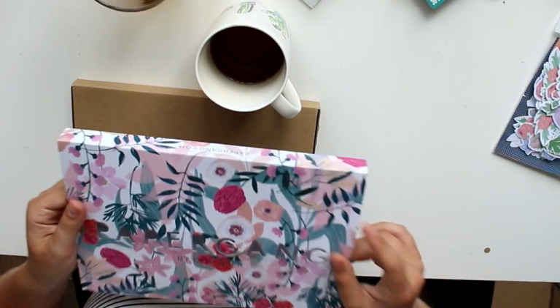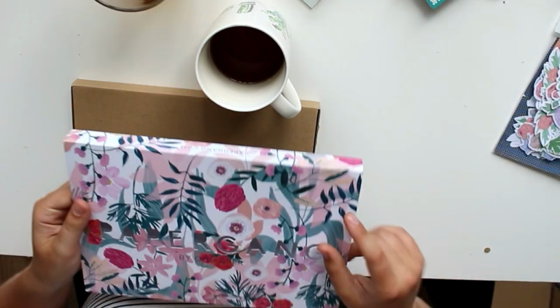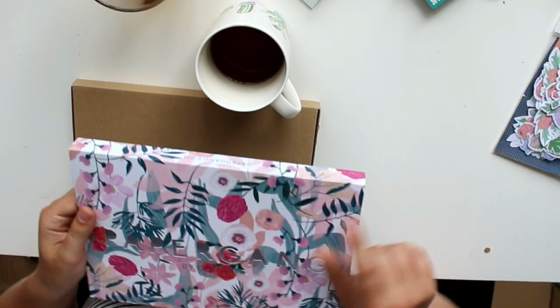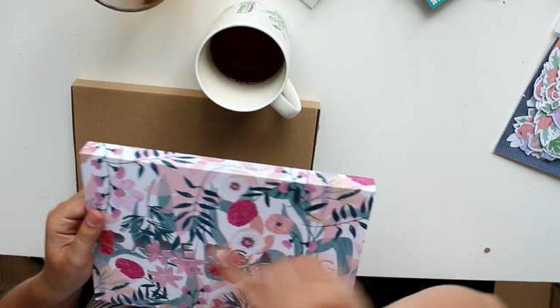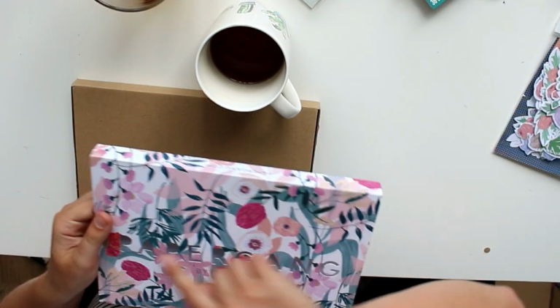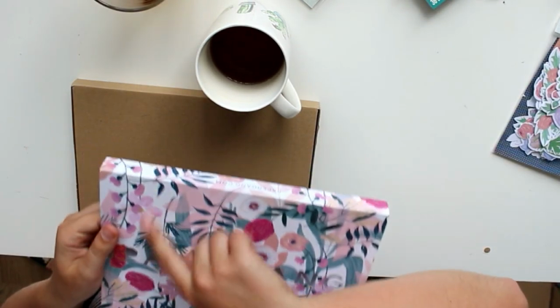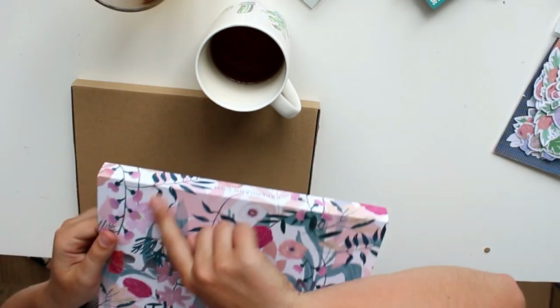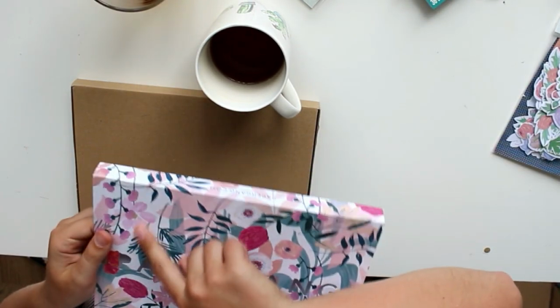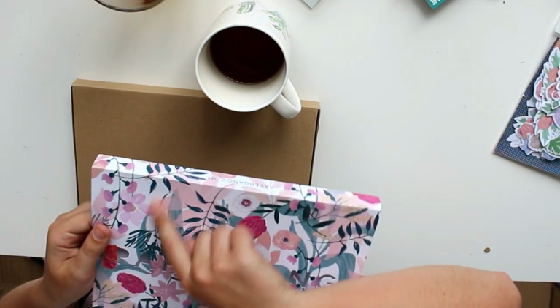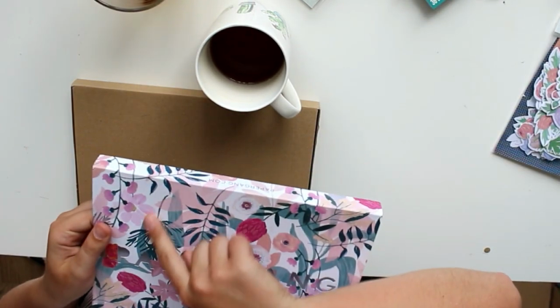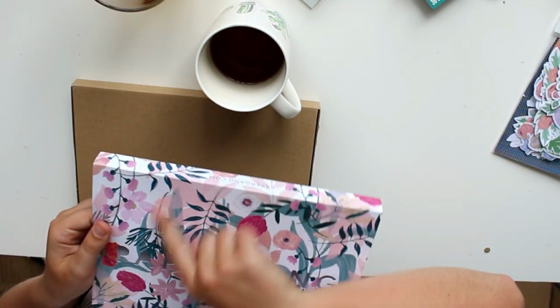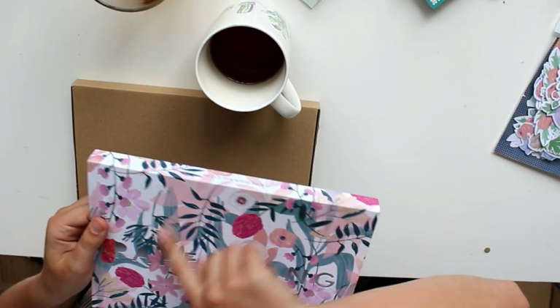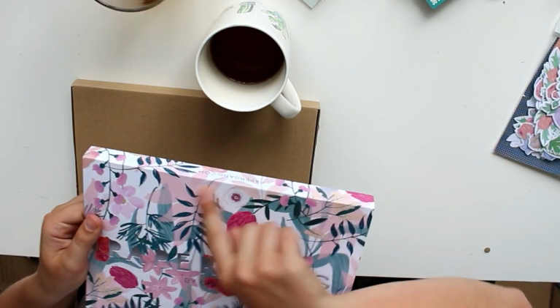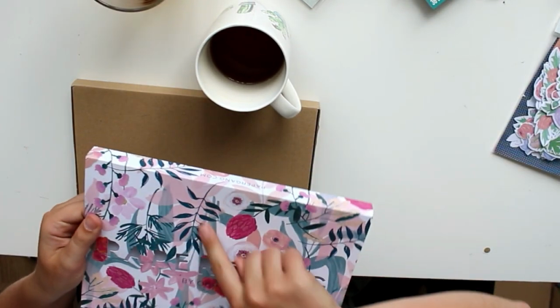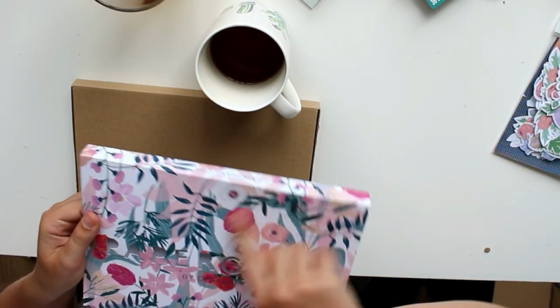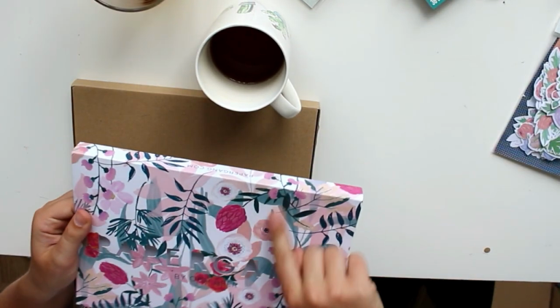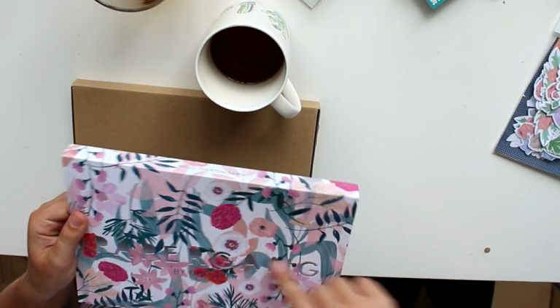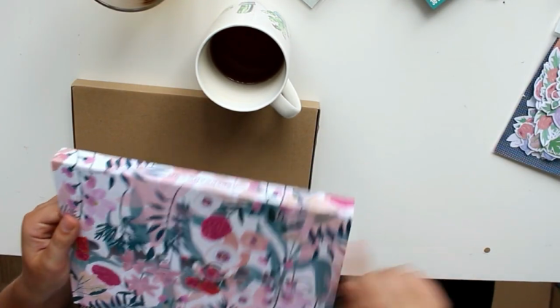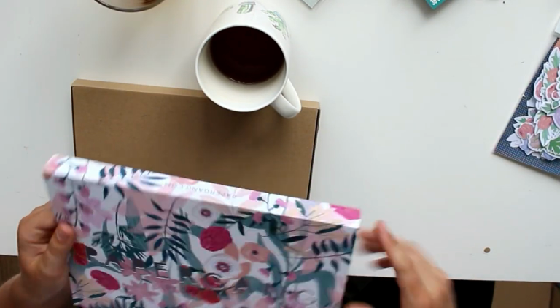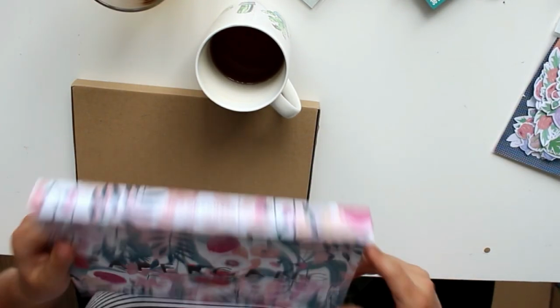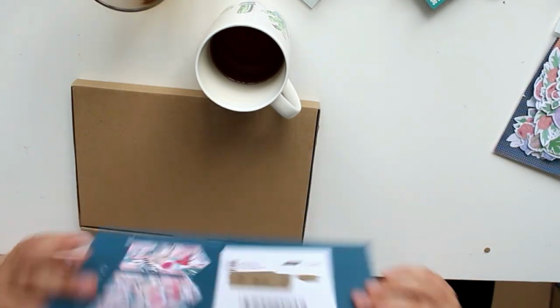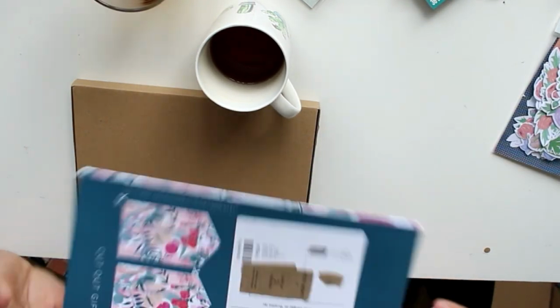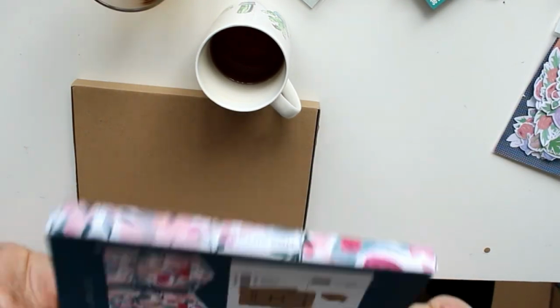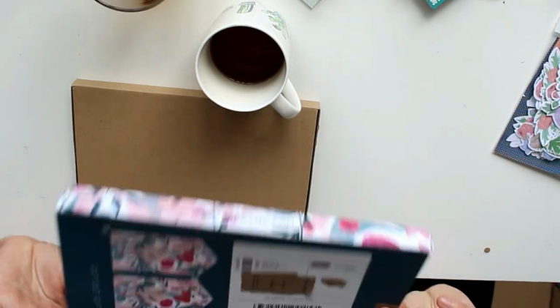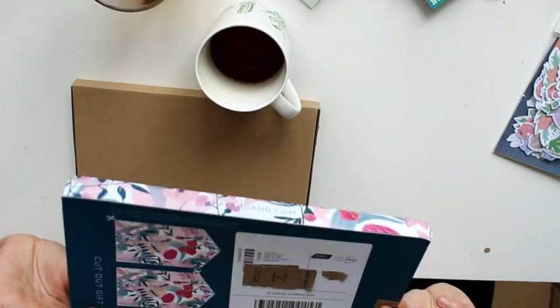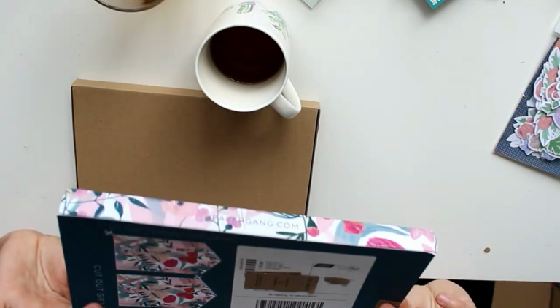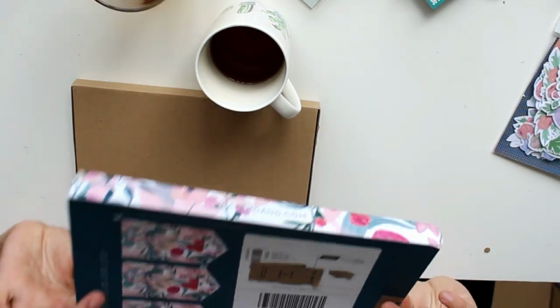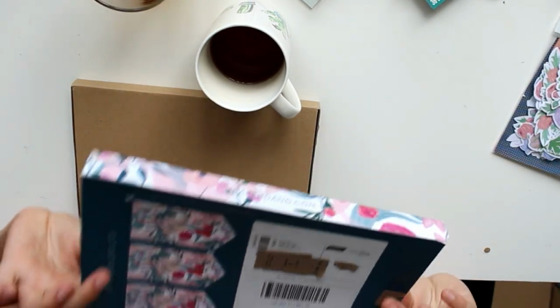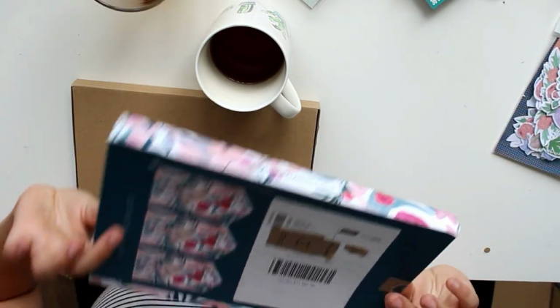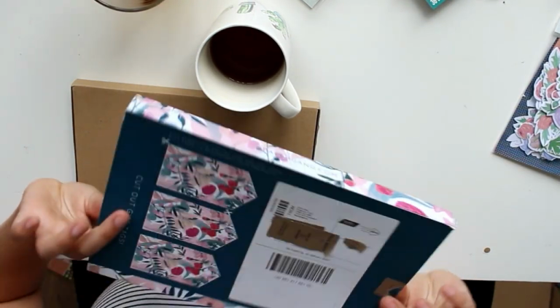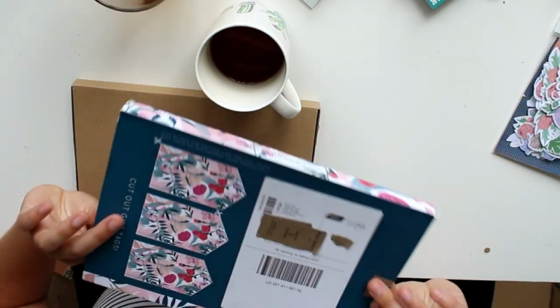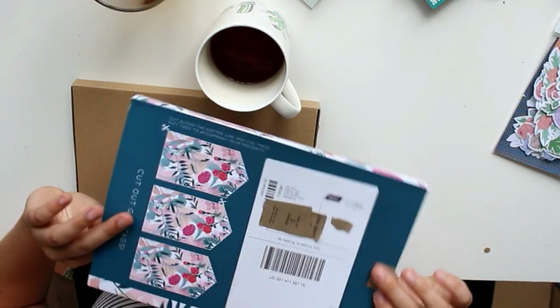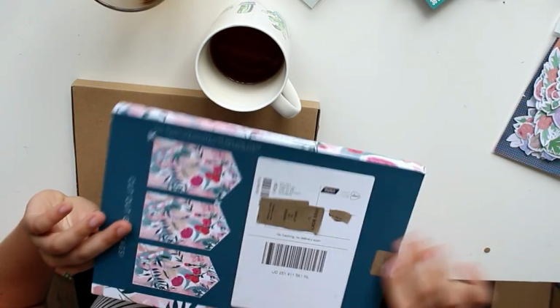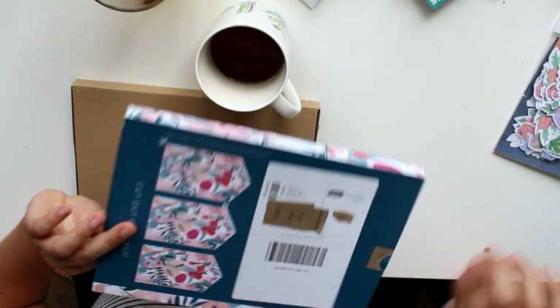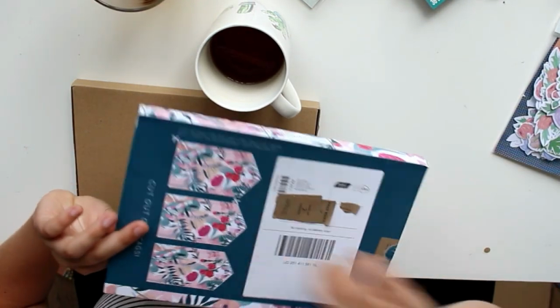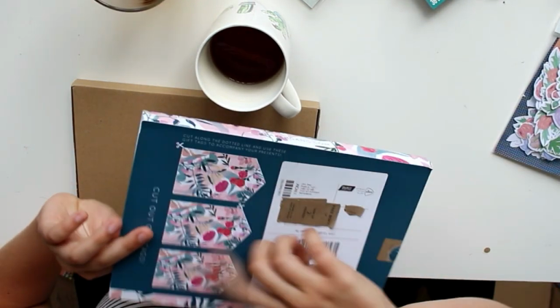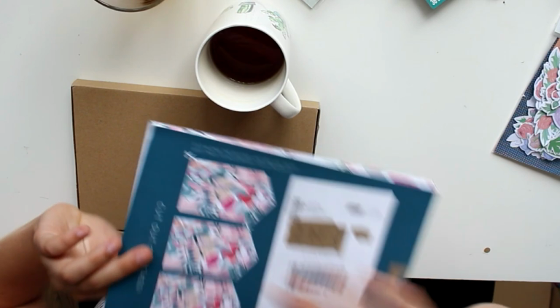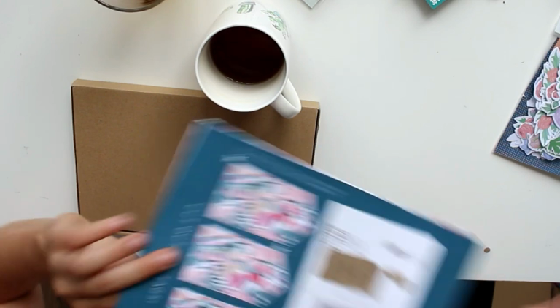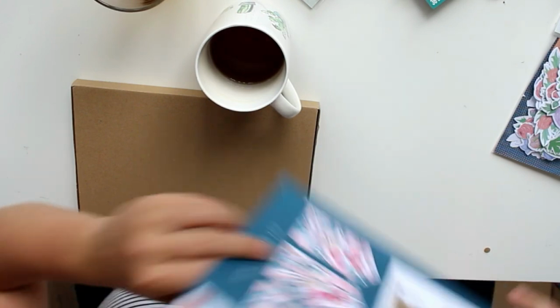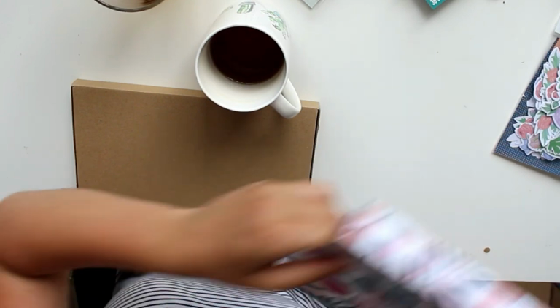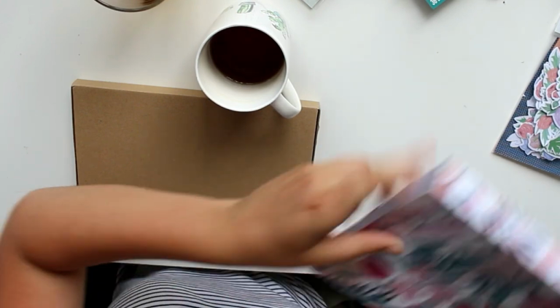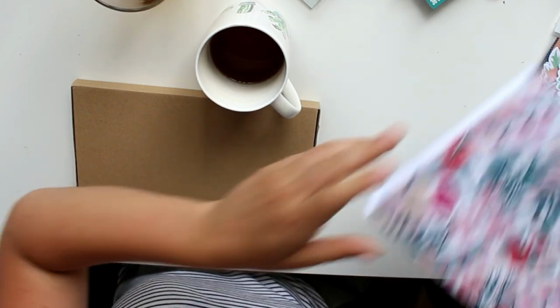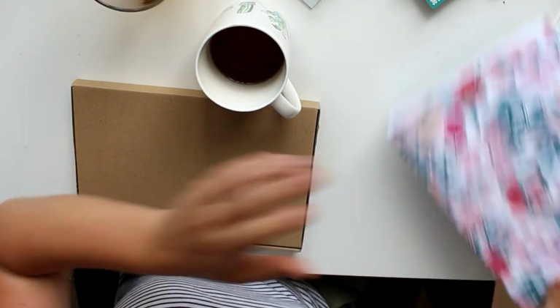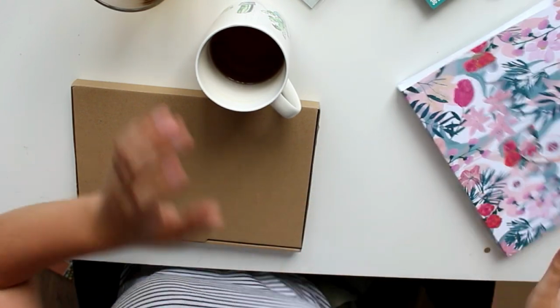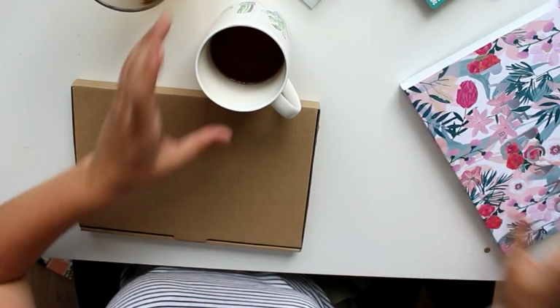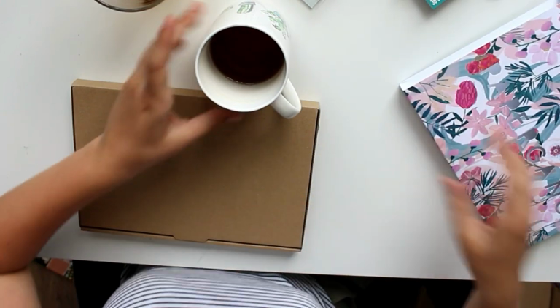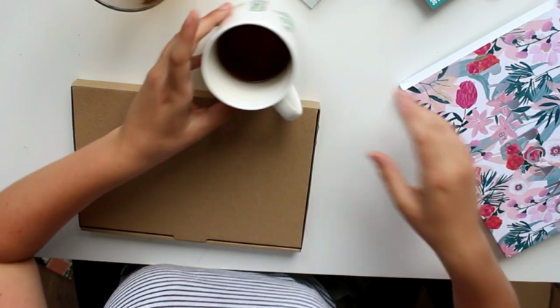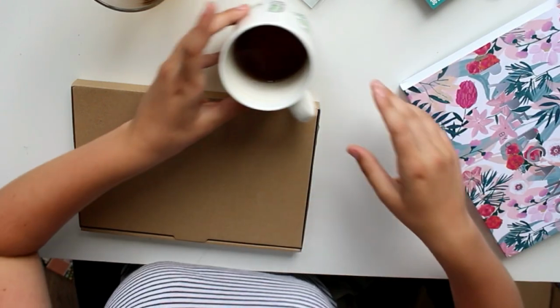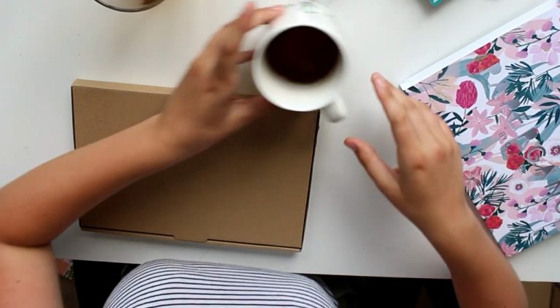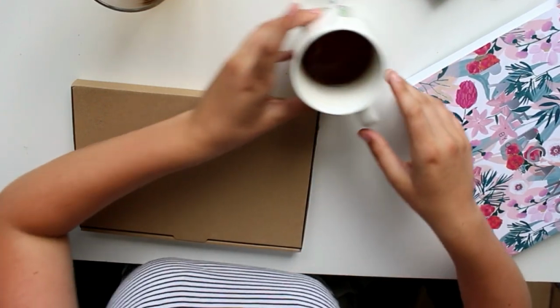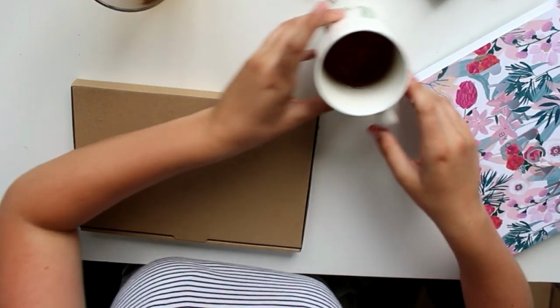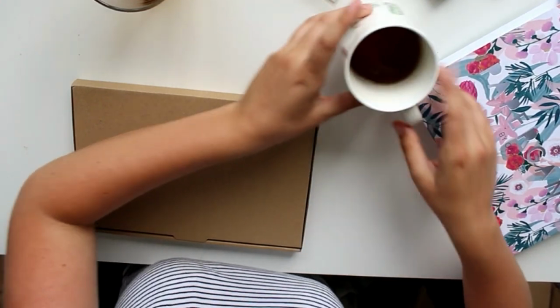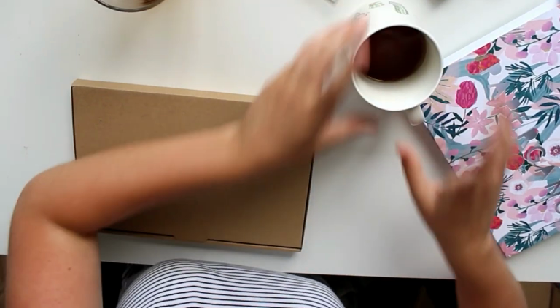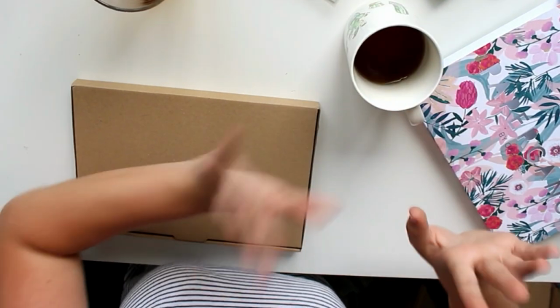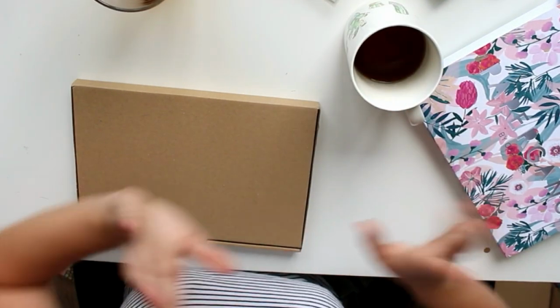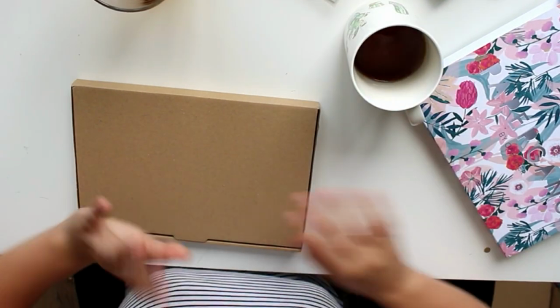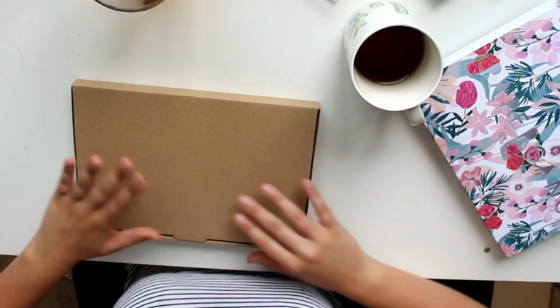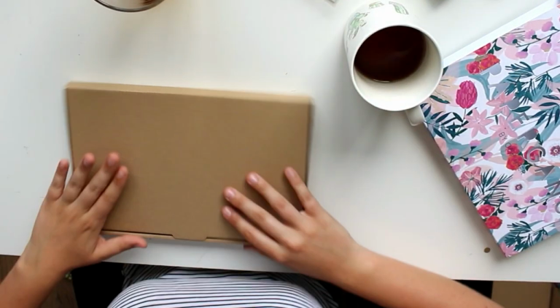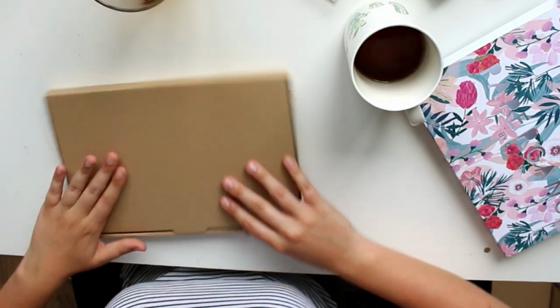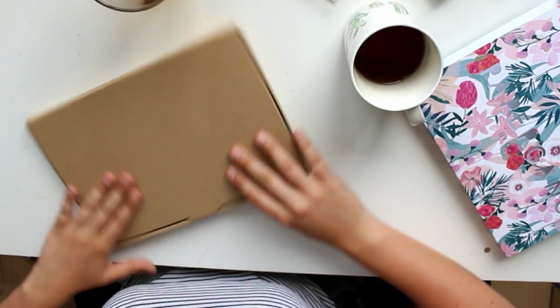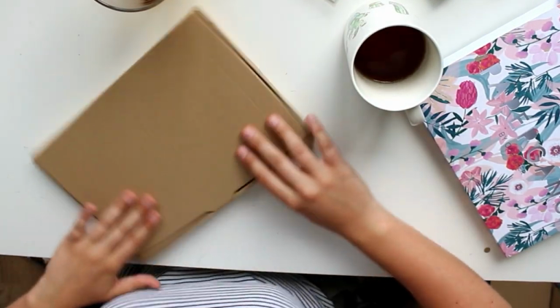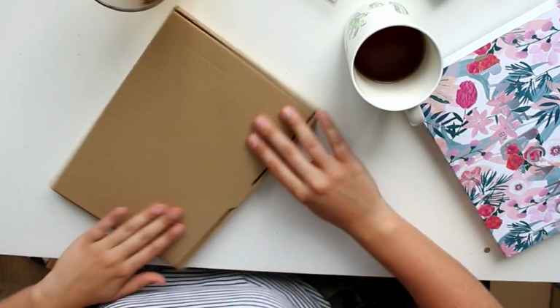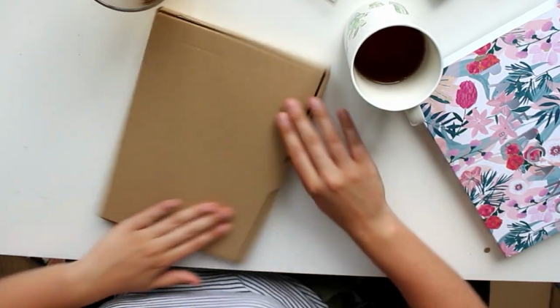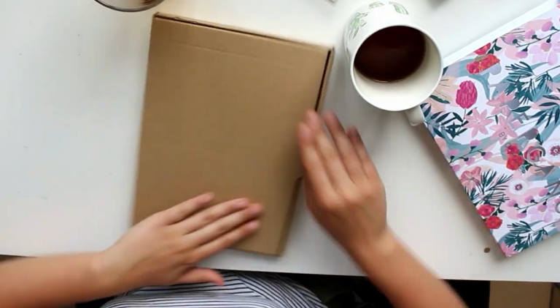First of all, I'm totally going to reuse this box to make something cute. I'm going to use the gift tags and now we're going to see what's actually in this box.